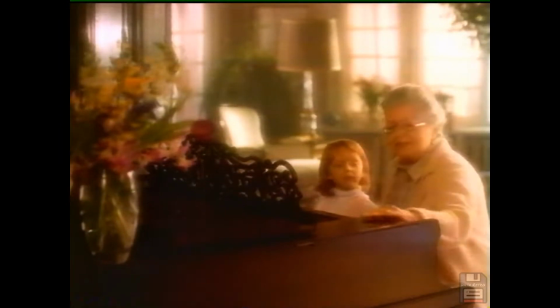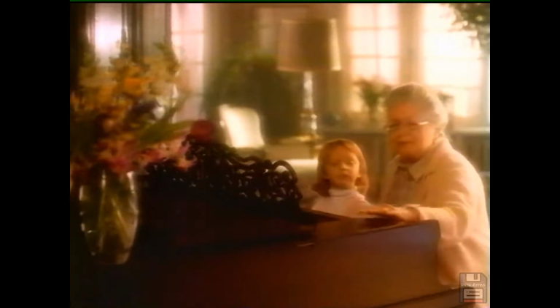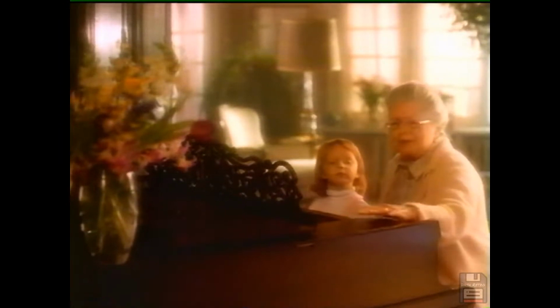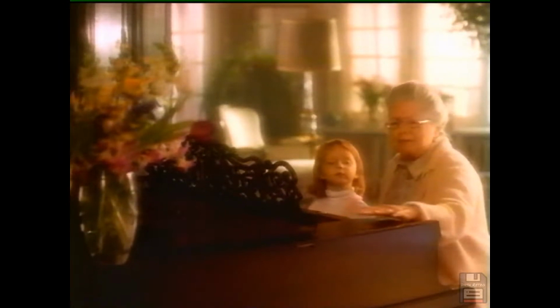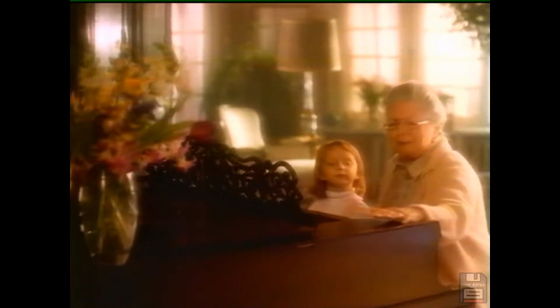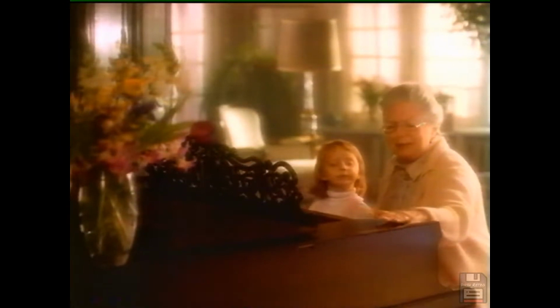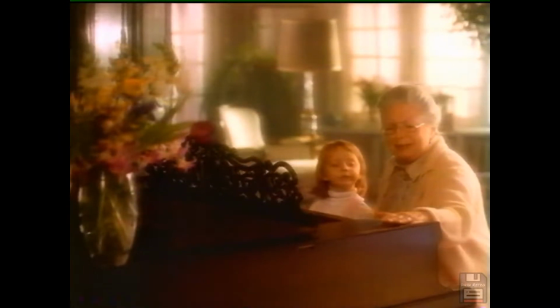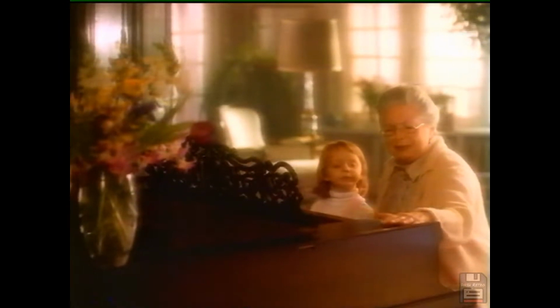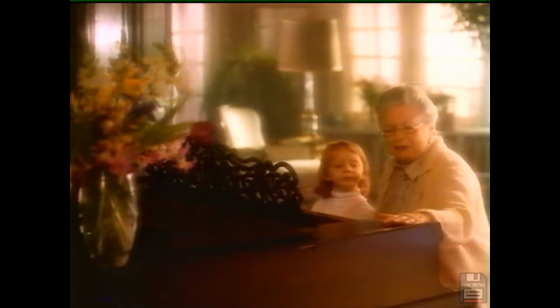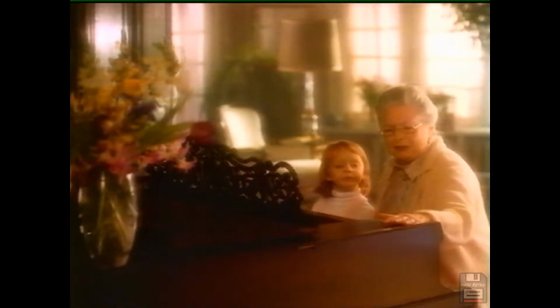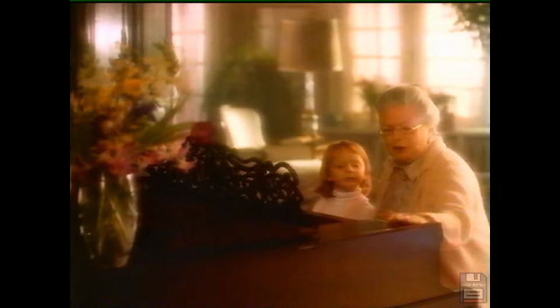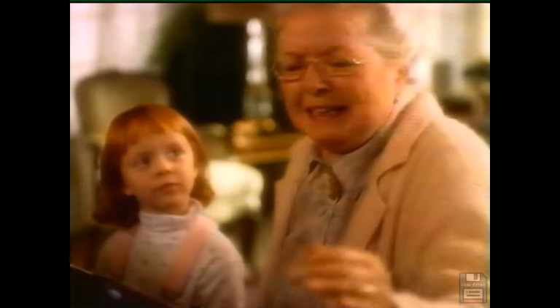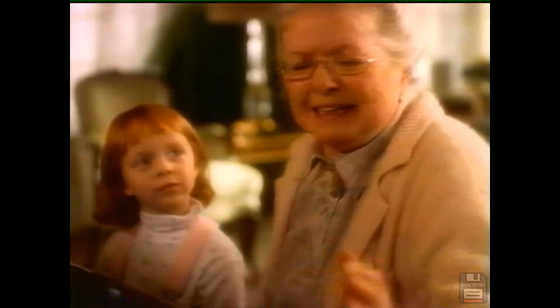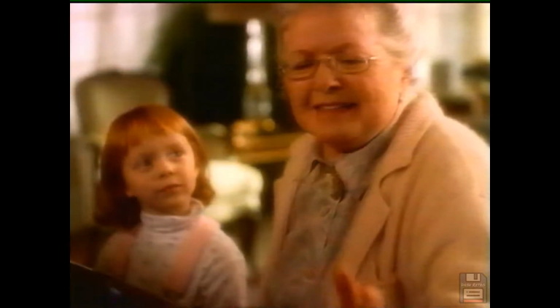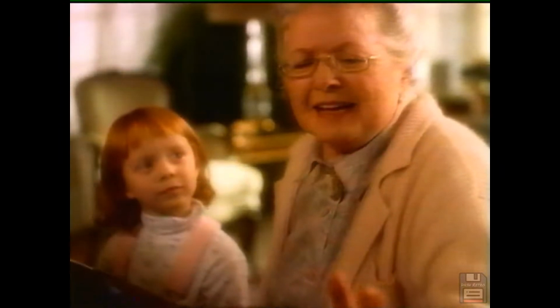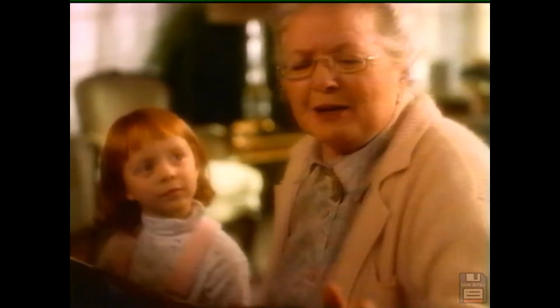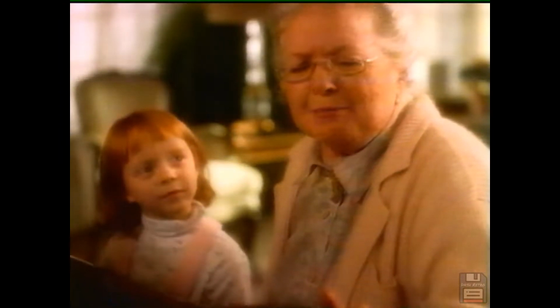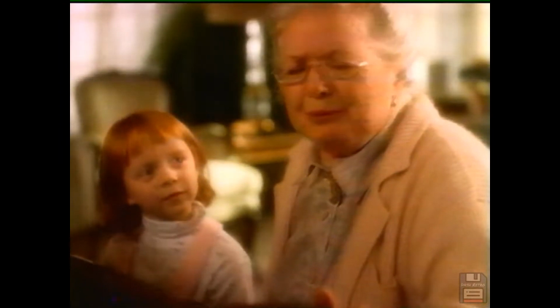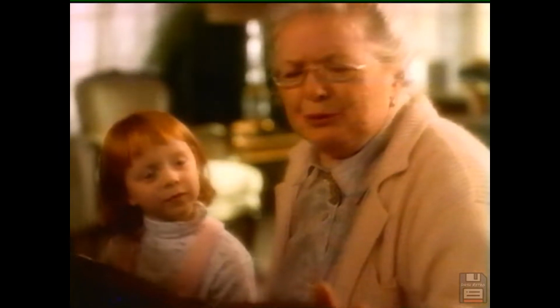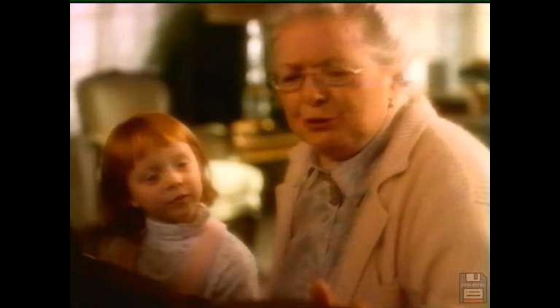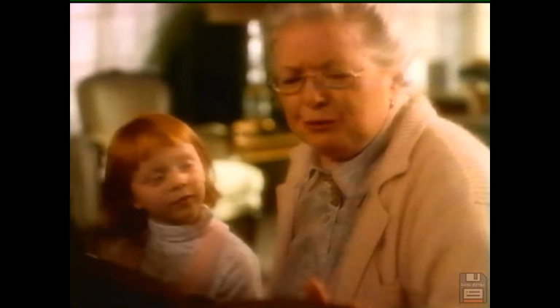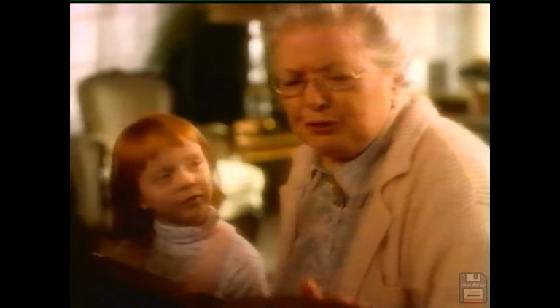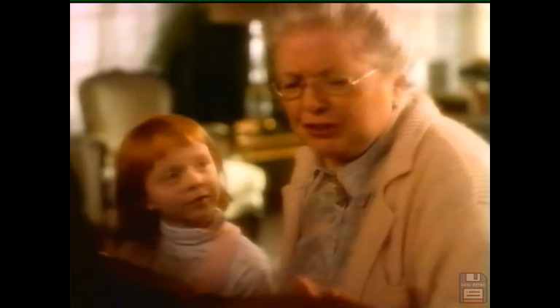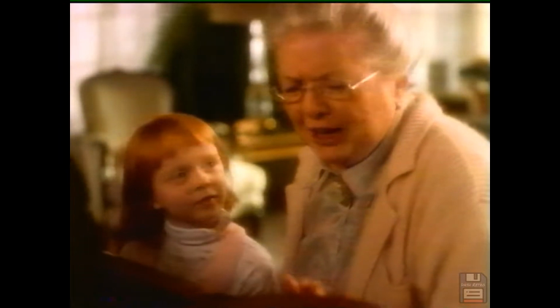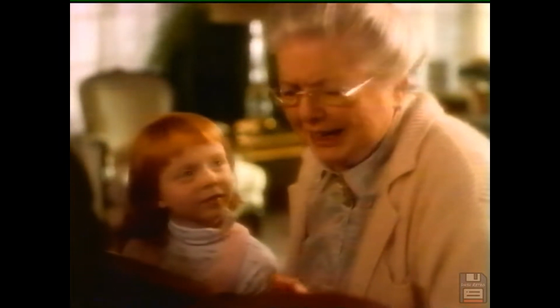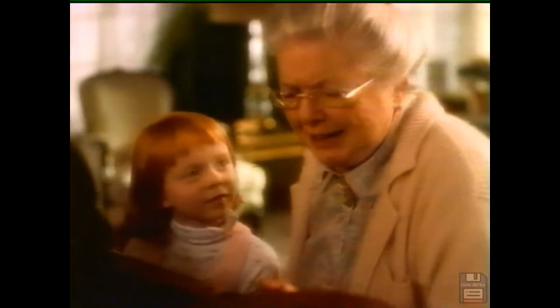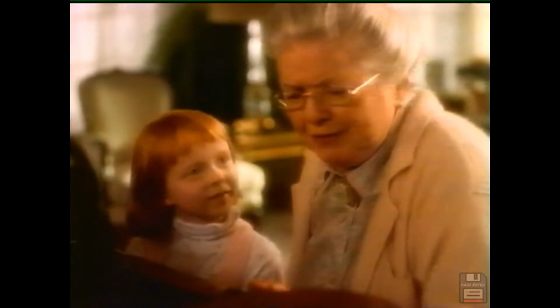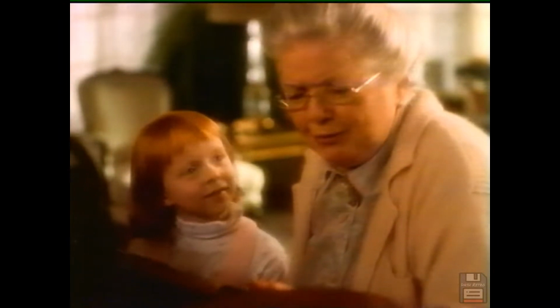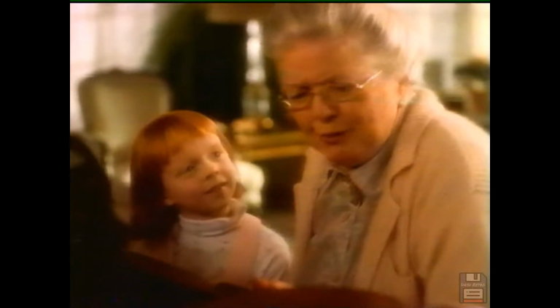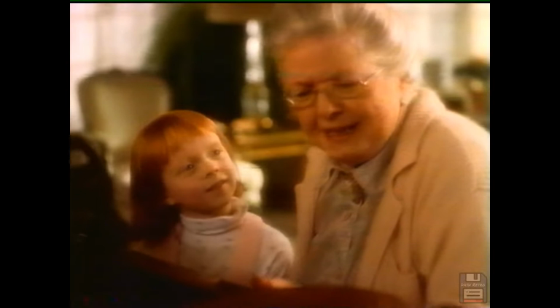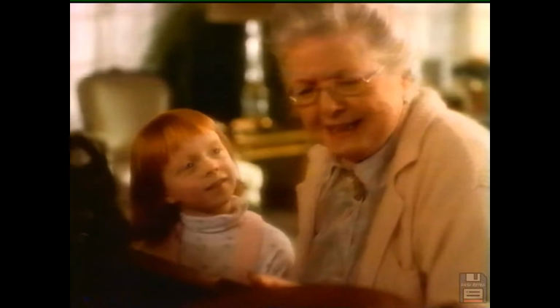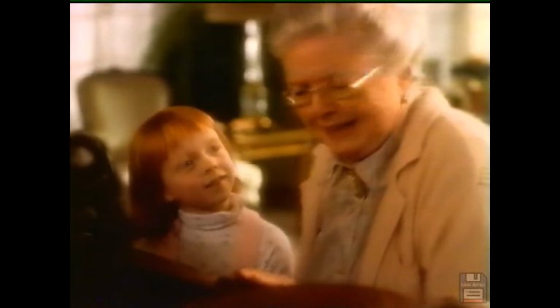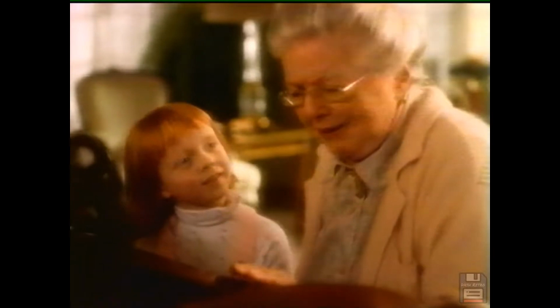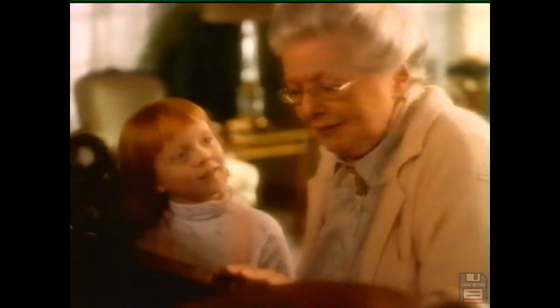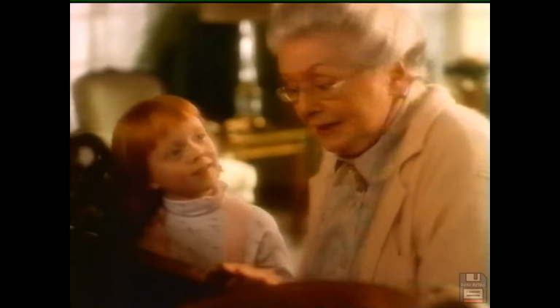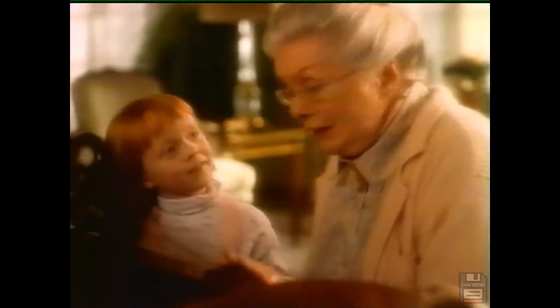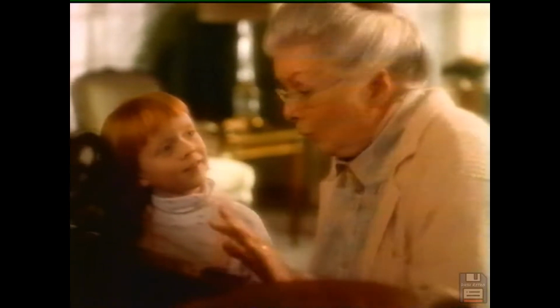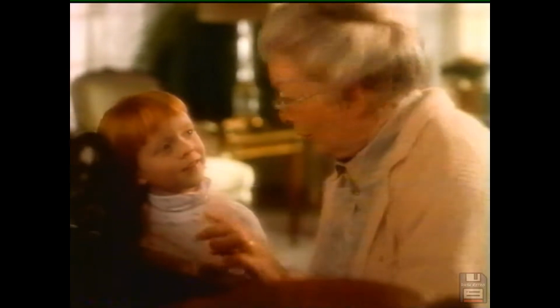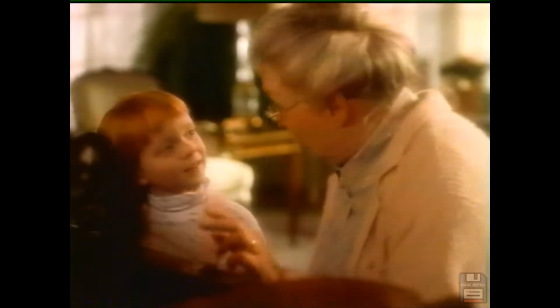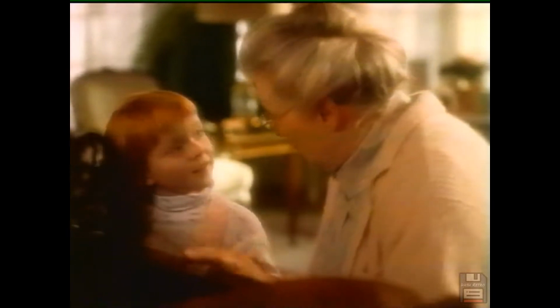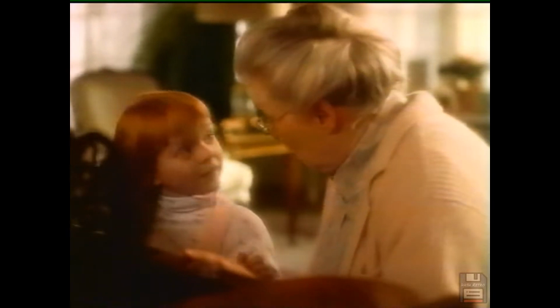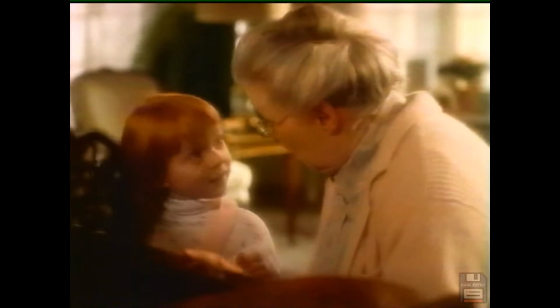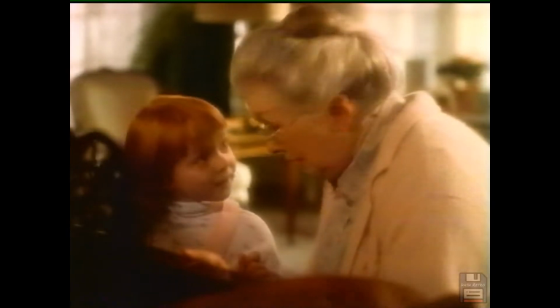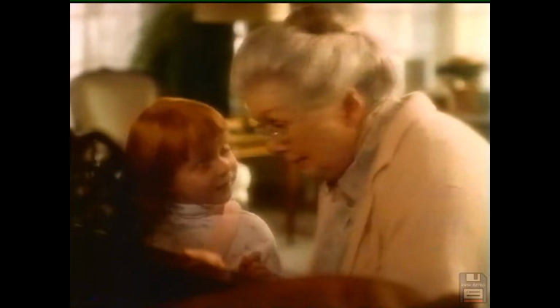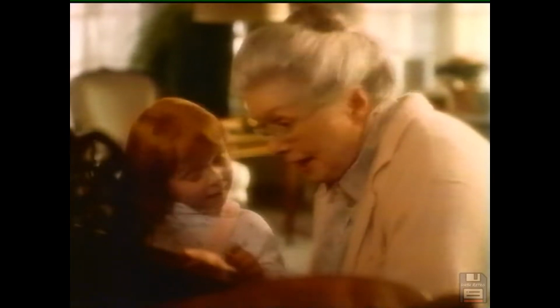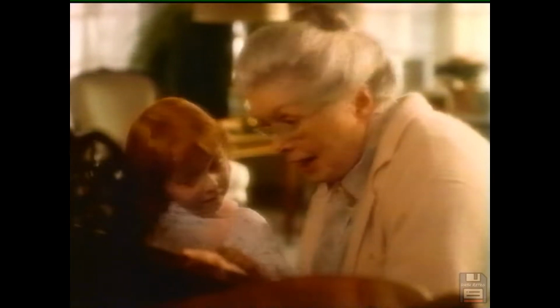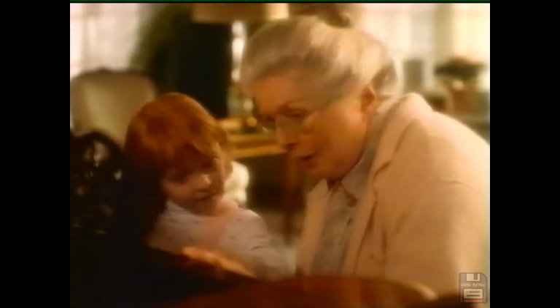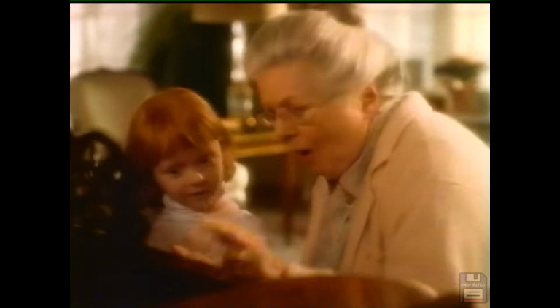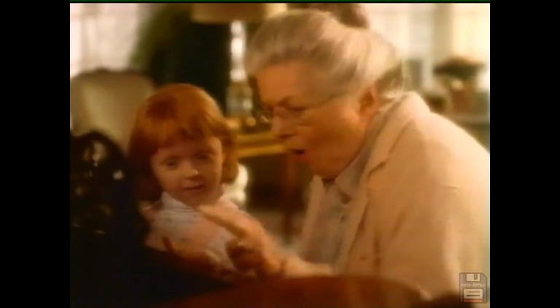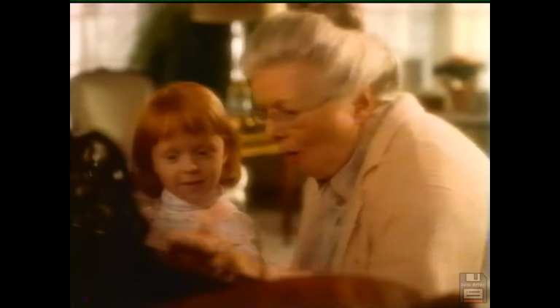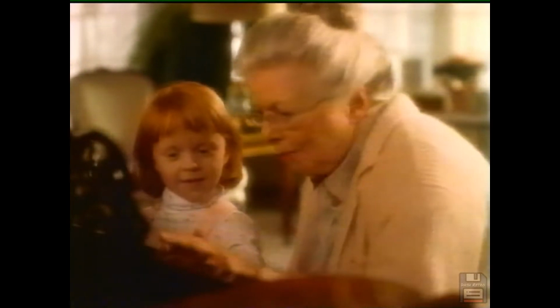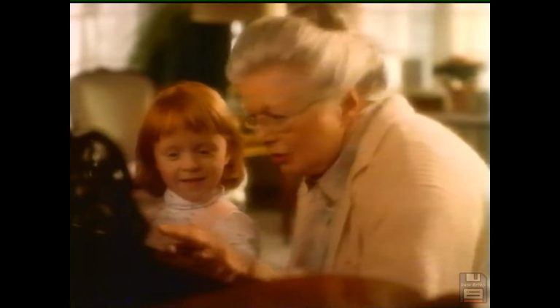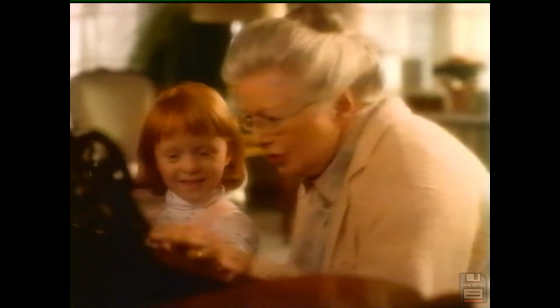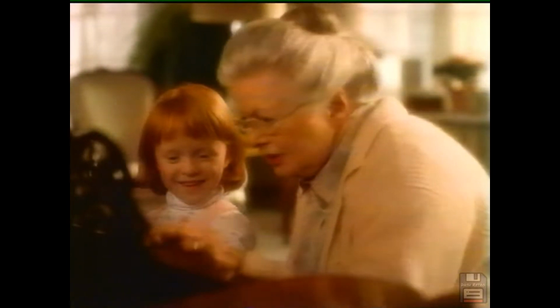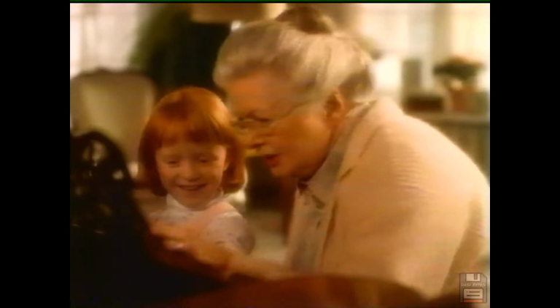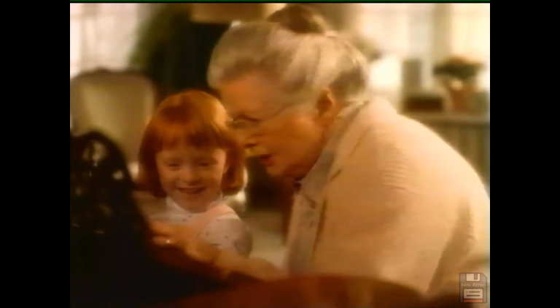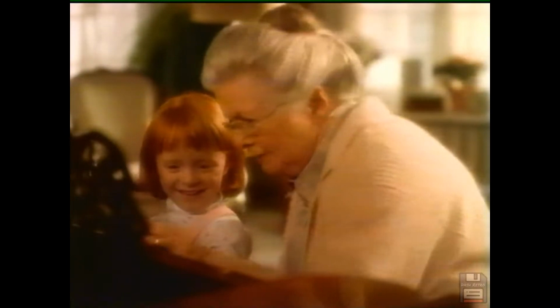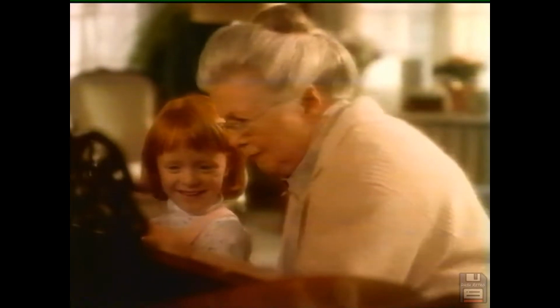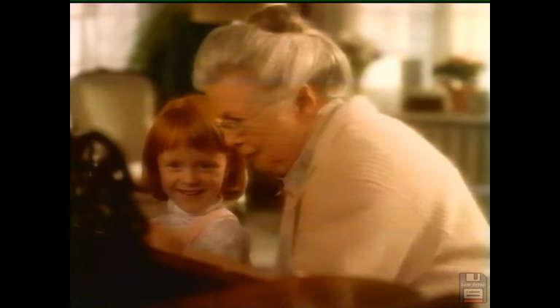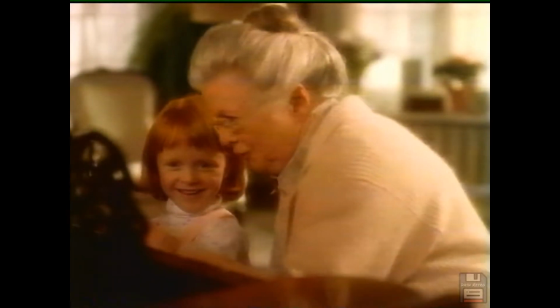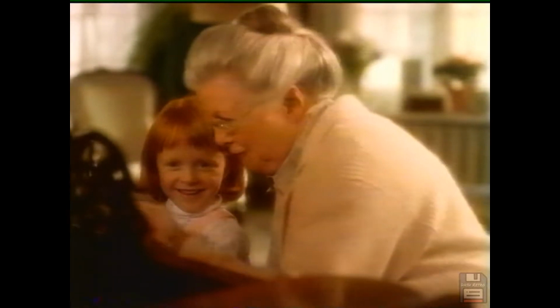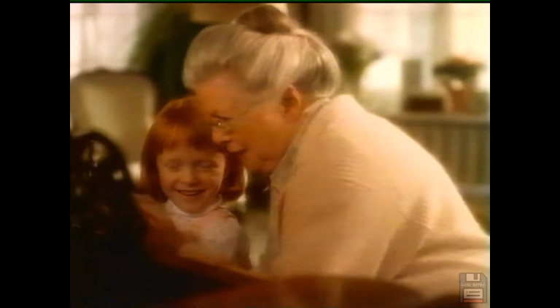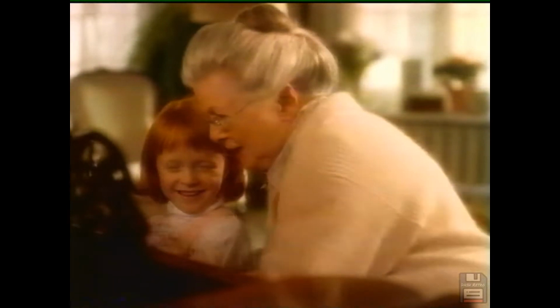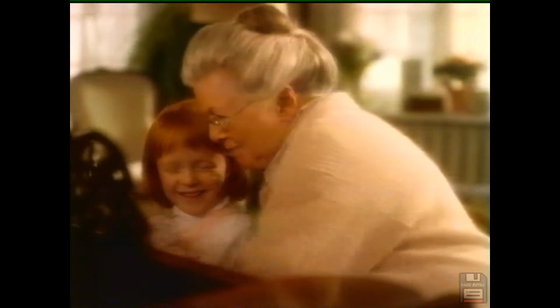Years ago, when this was my piano, your mom helped me dust it with Pledge. It's had a beautiful shine every week and every year with no build-up. But she did leave a few fingerprints.